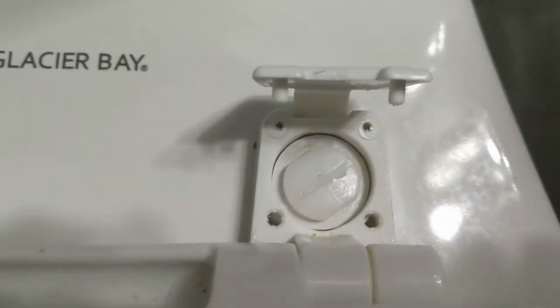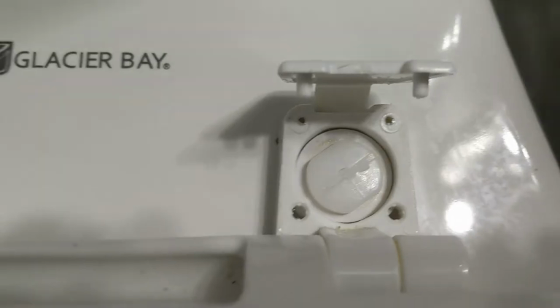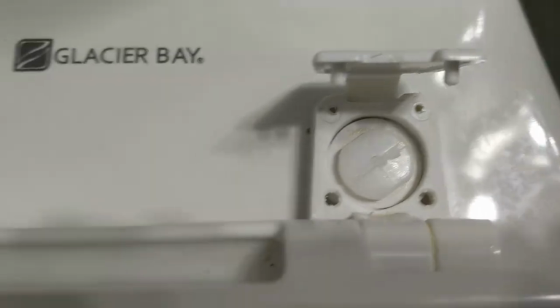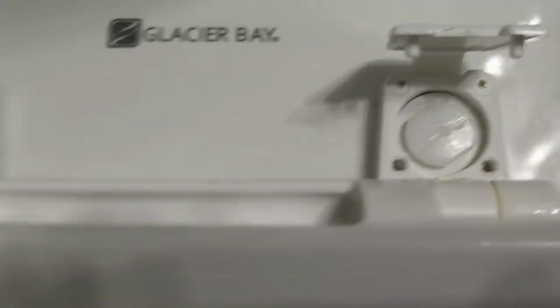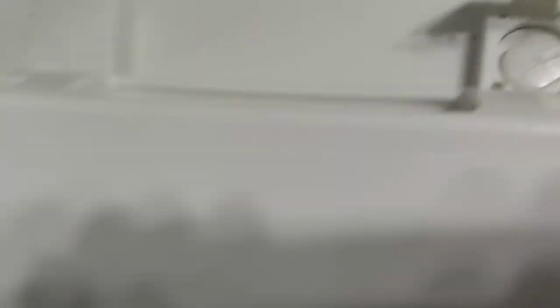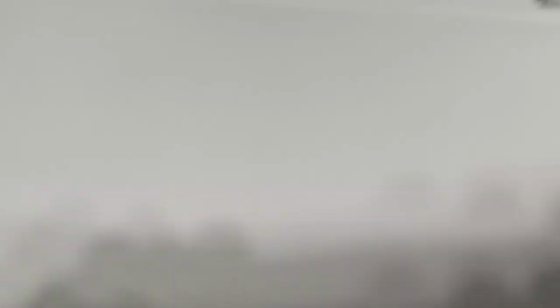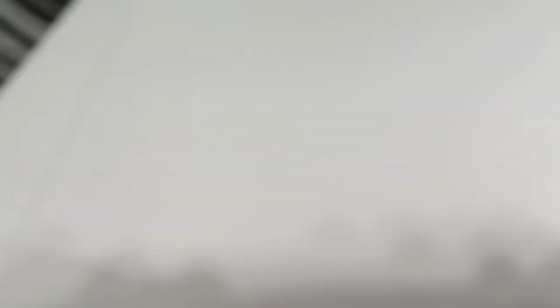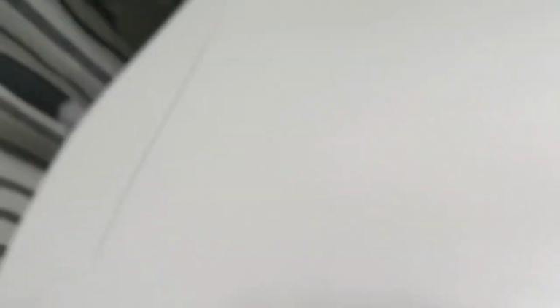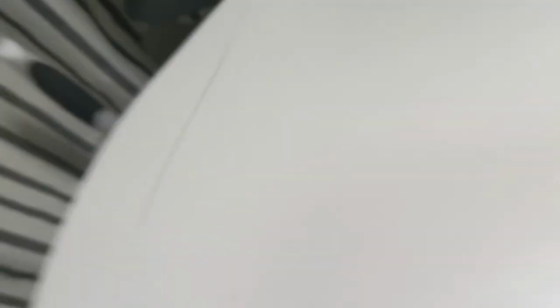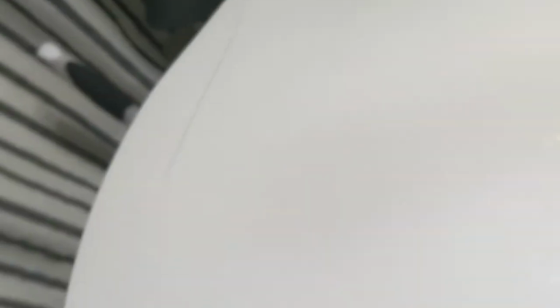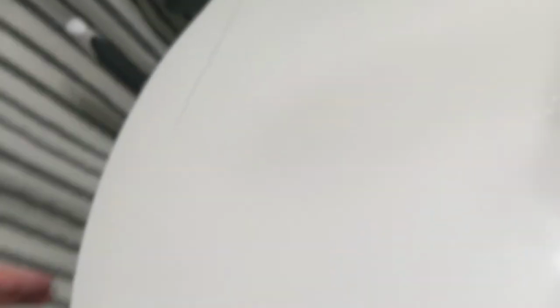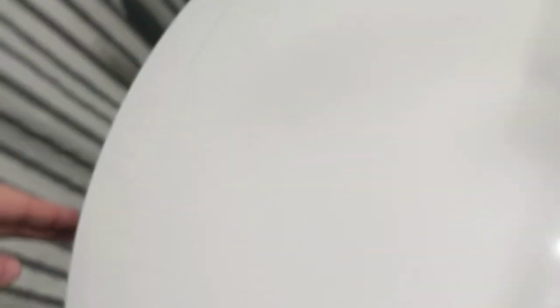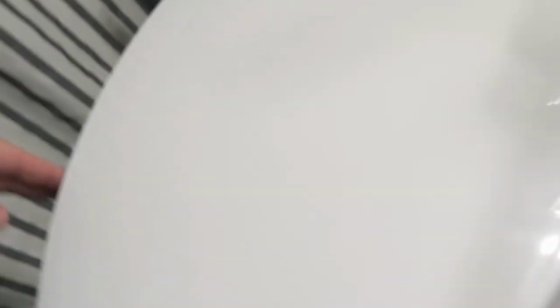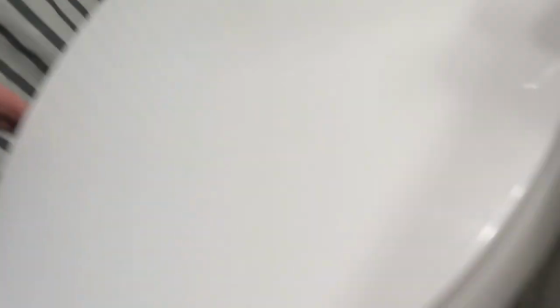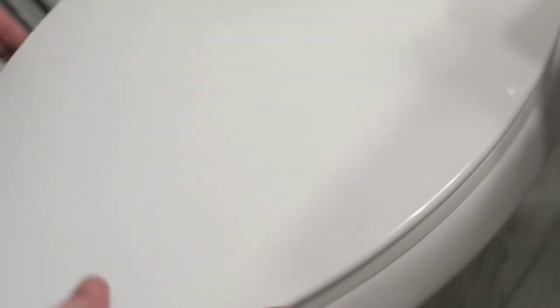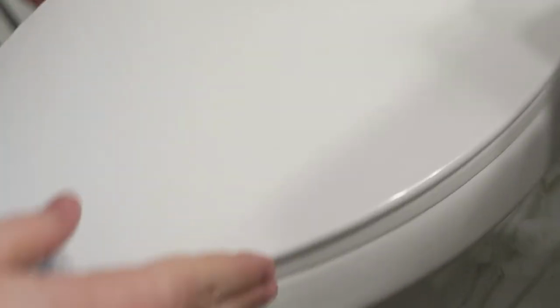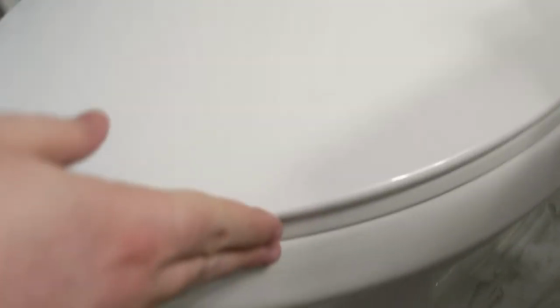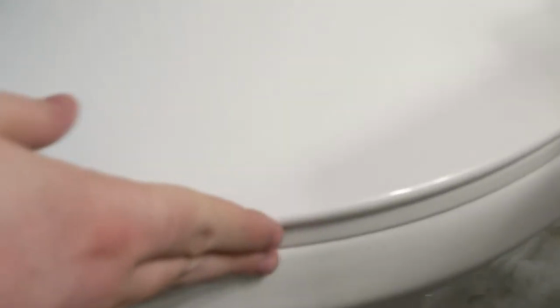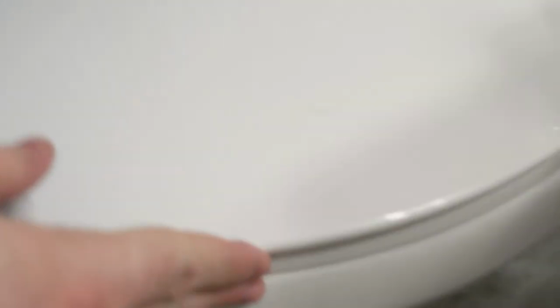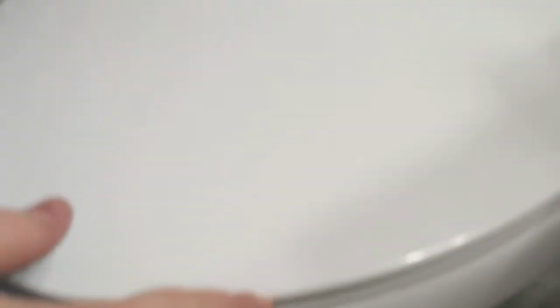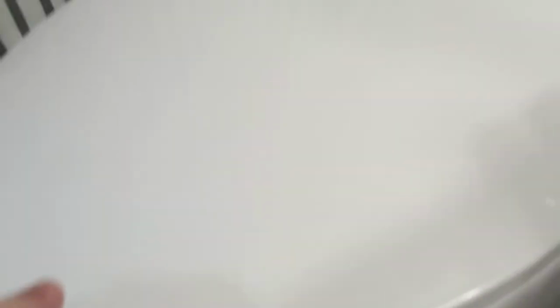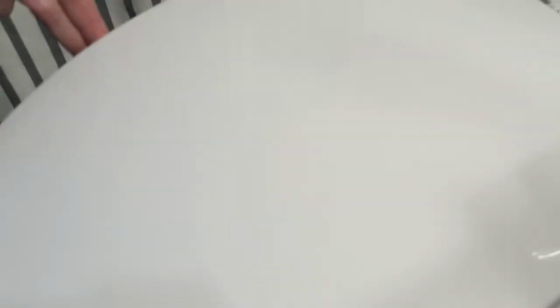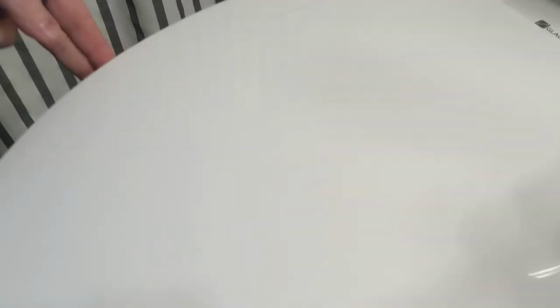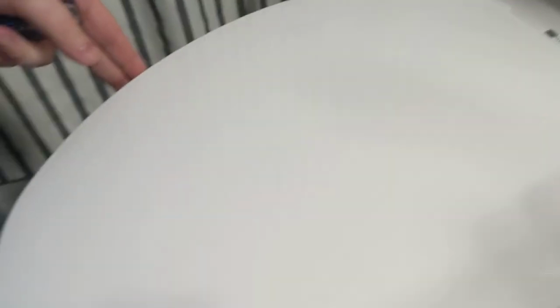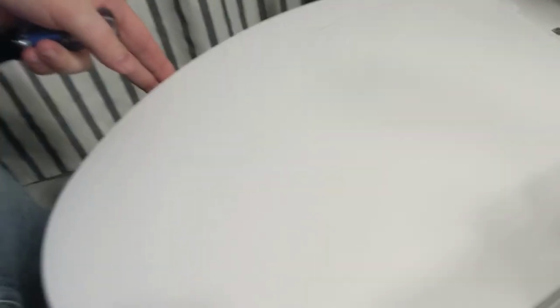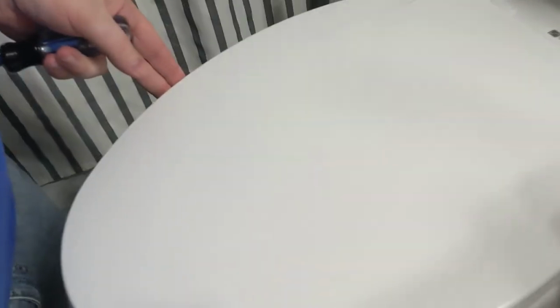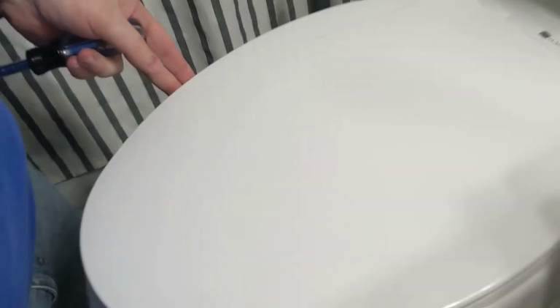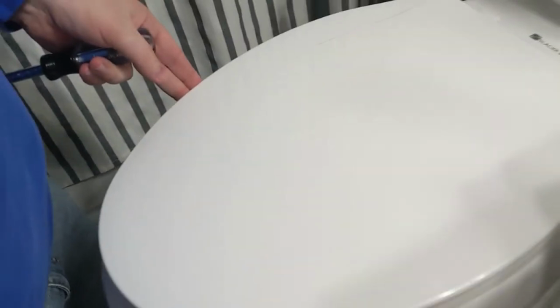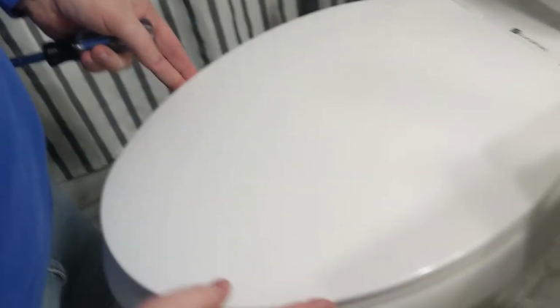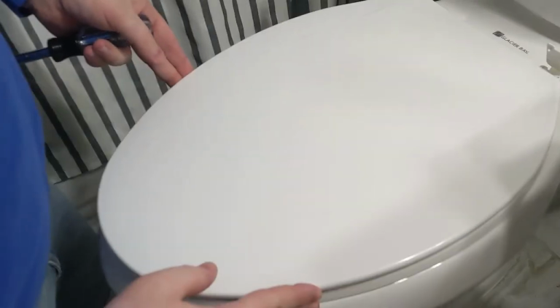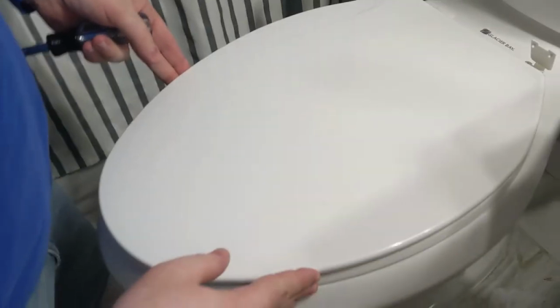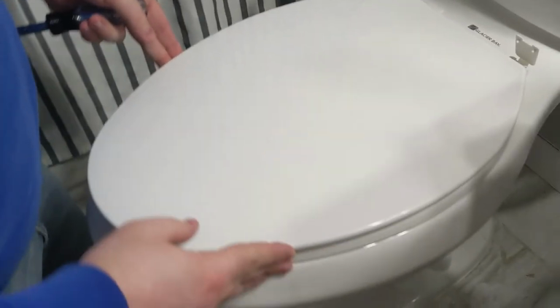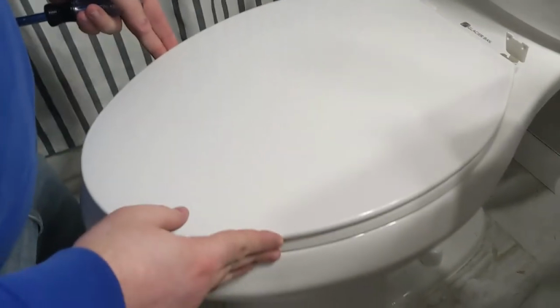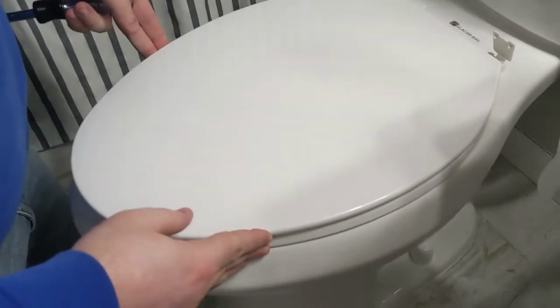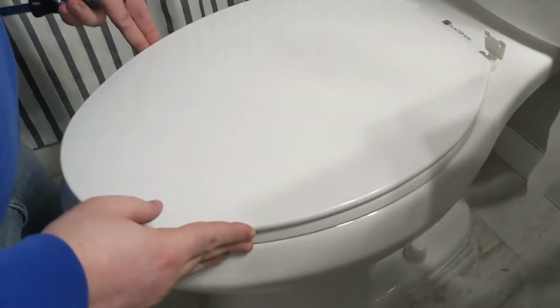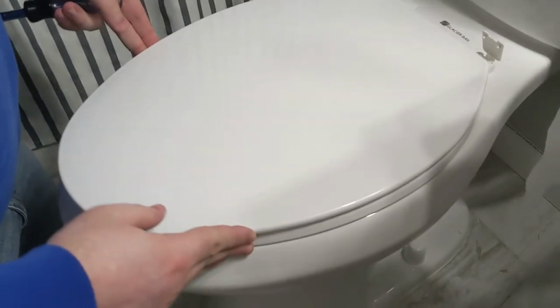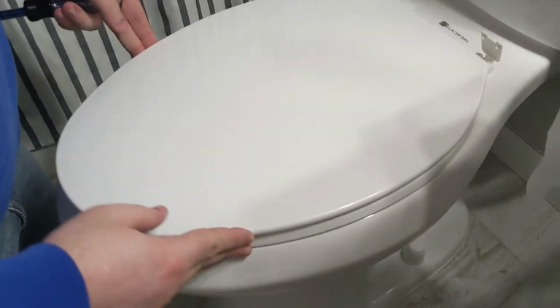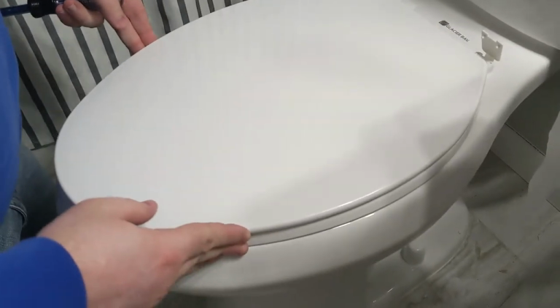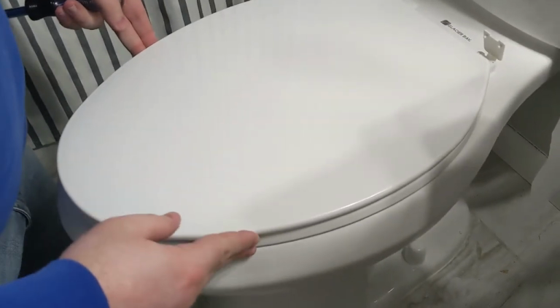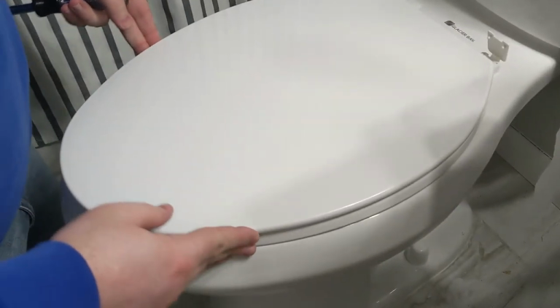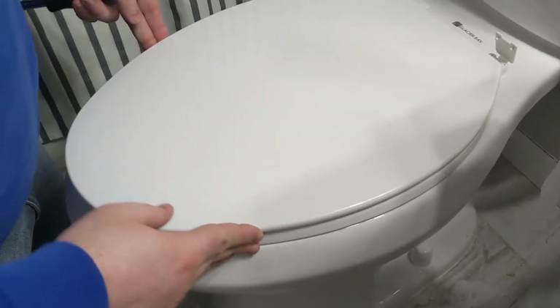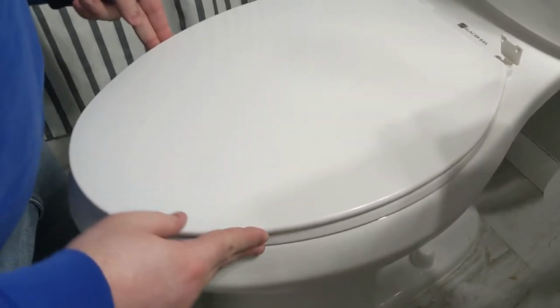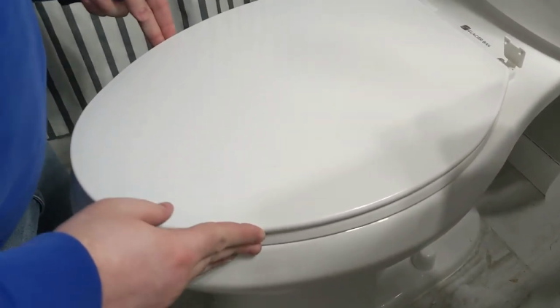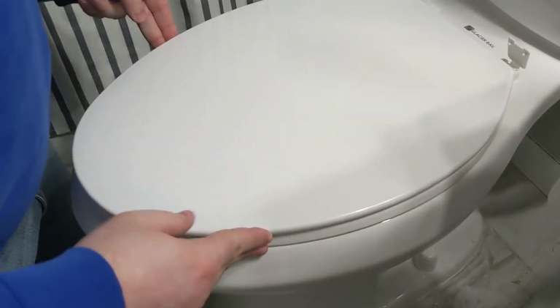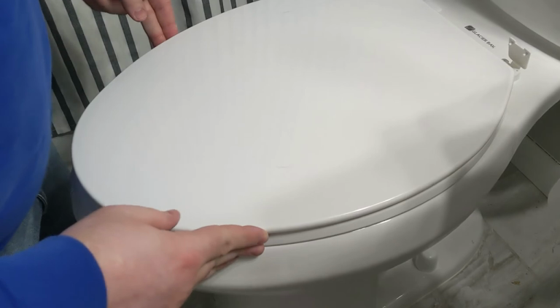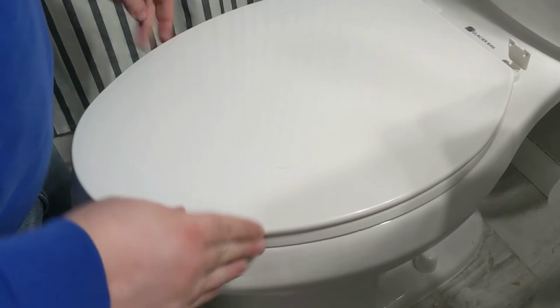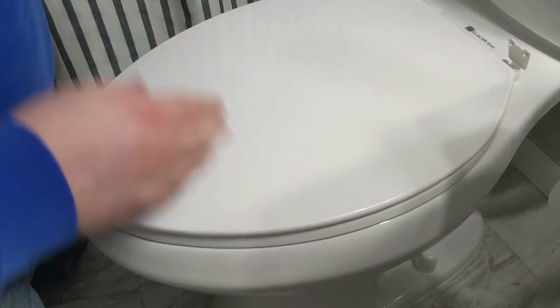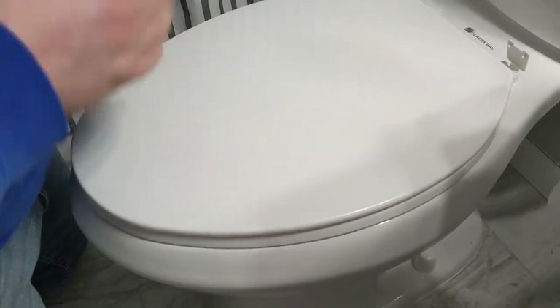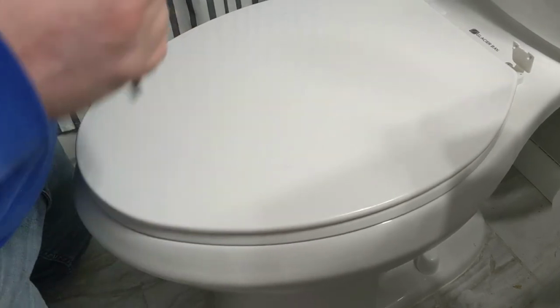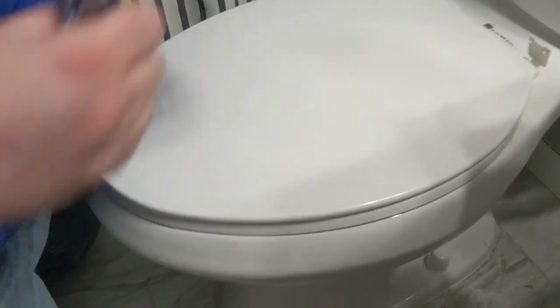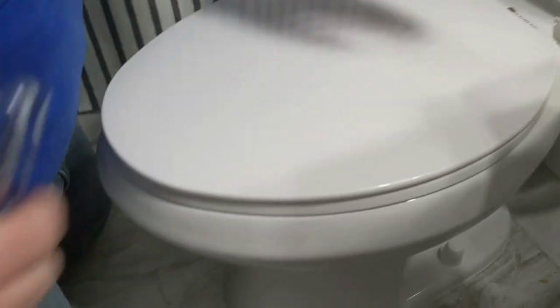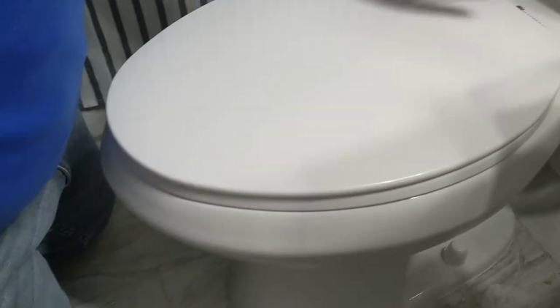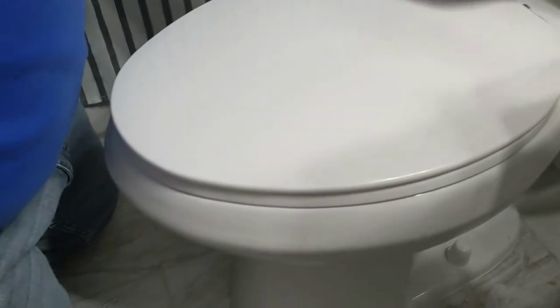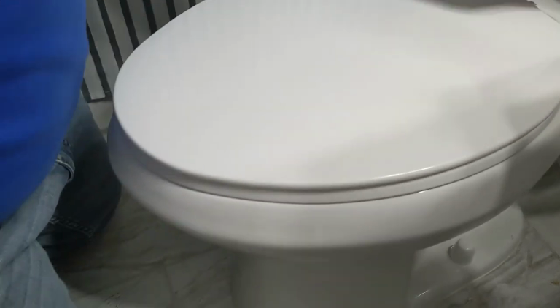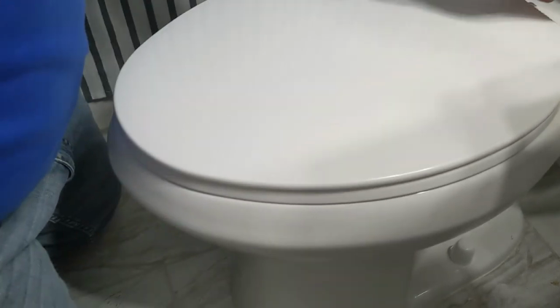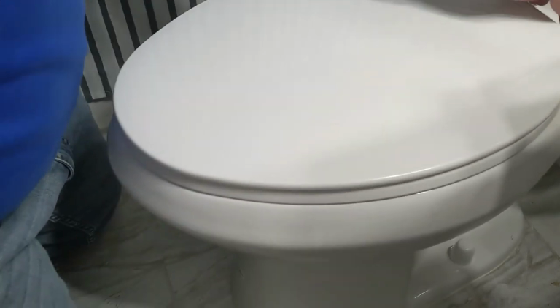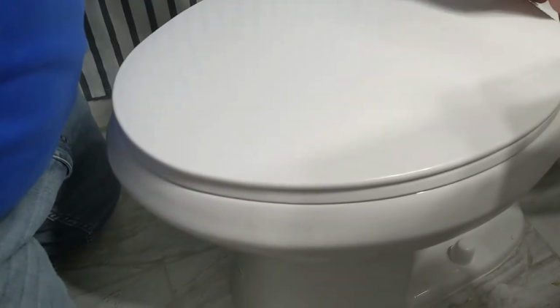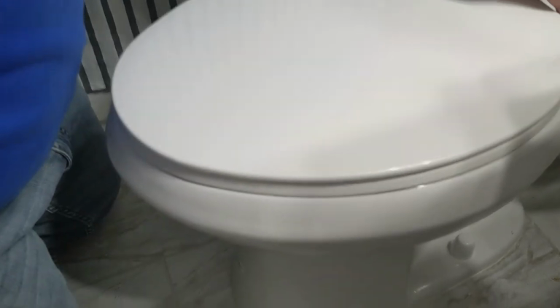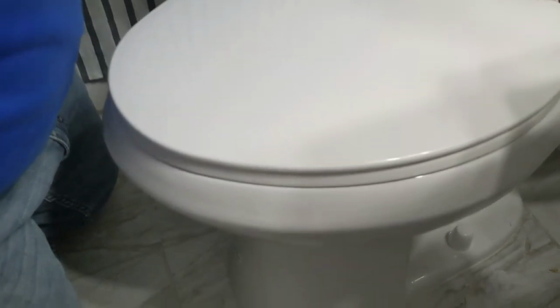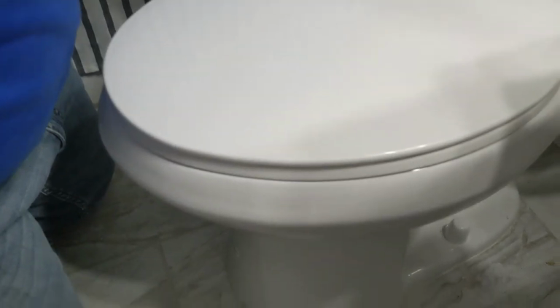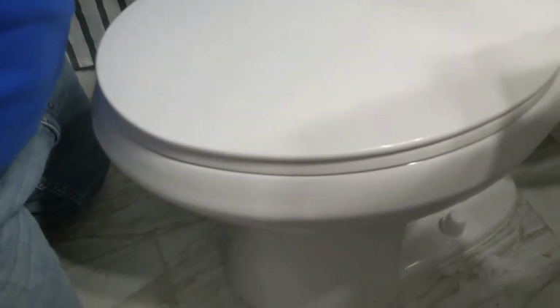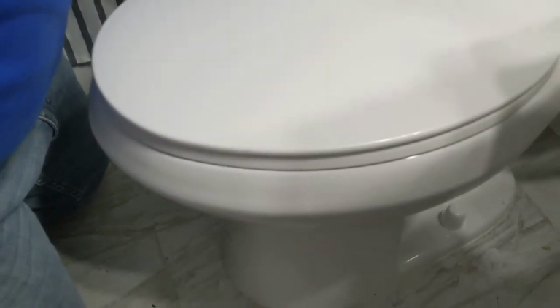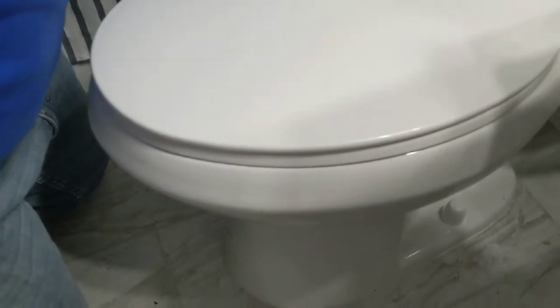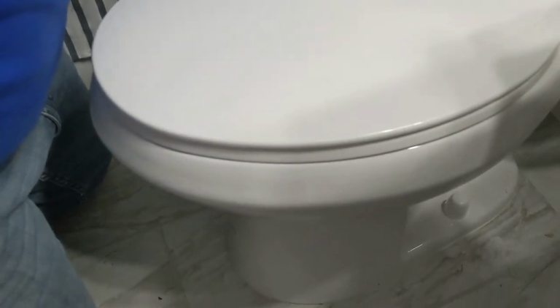Okay, pull back and show the whole toilet seat. Not wiggling anymore. Tight like onto a dish.